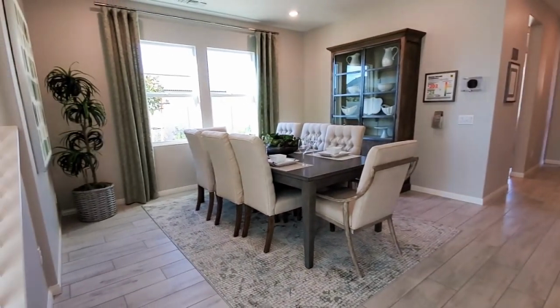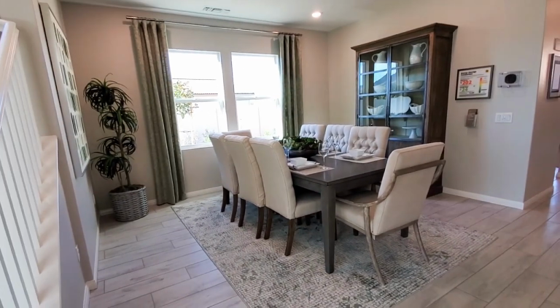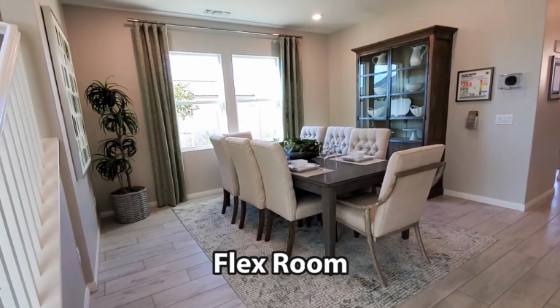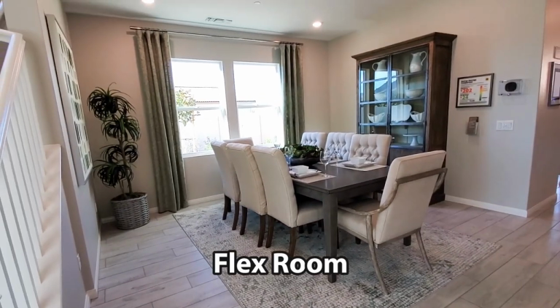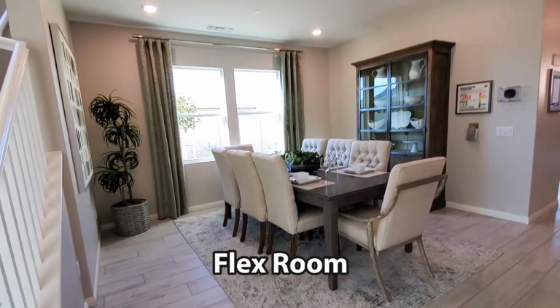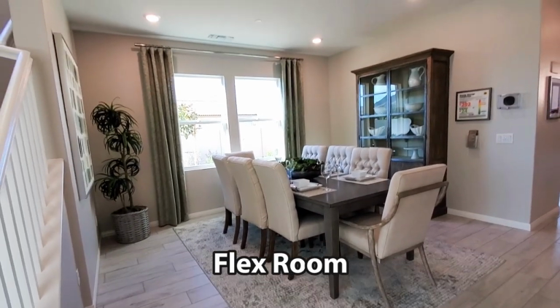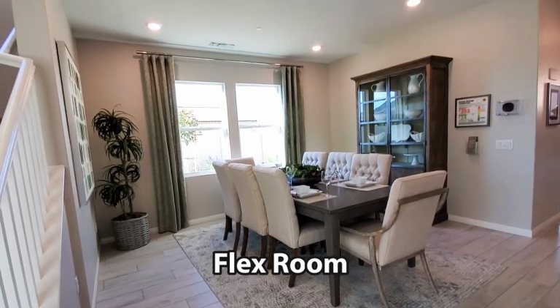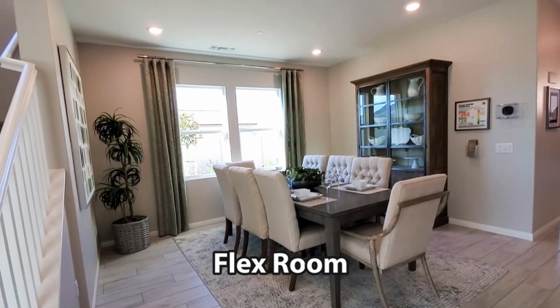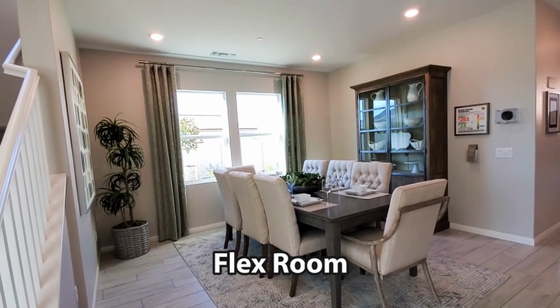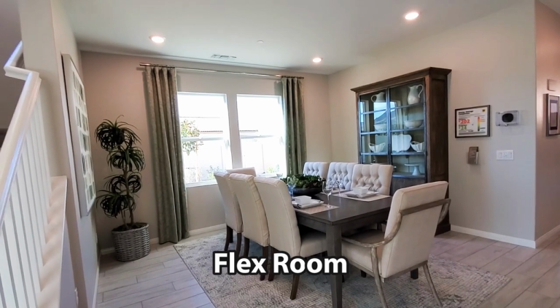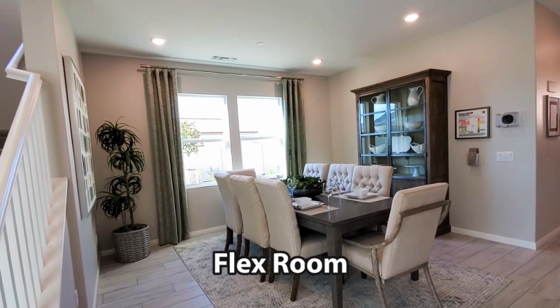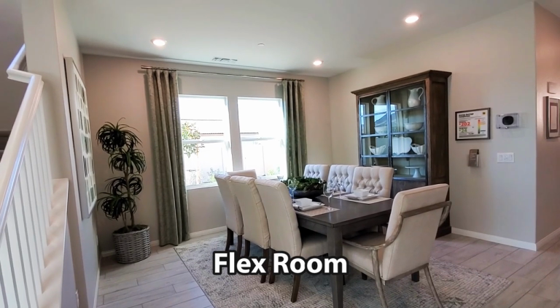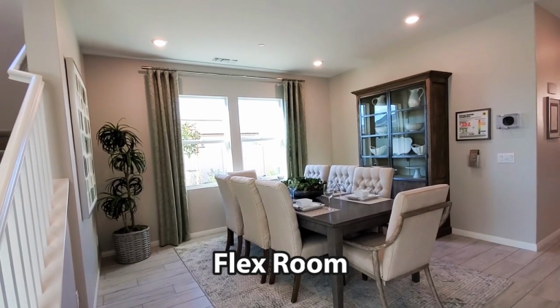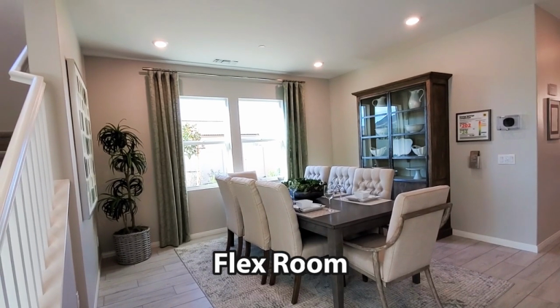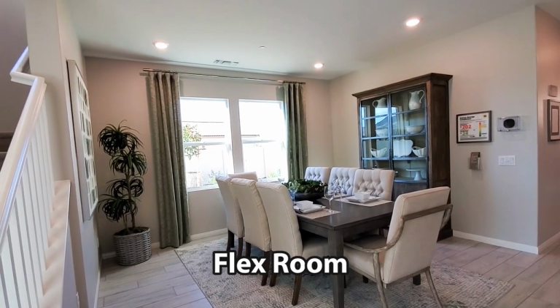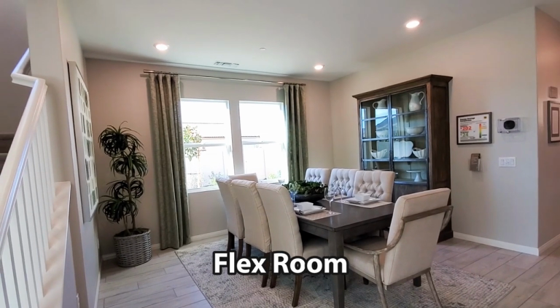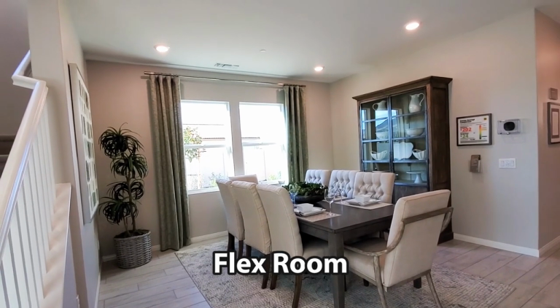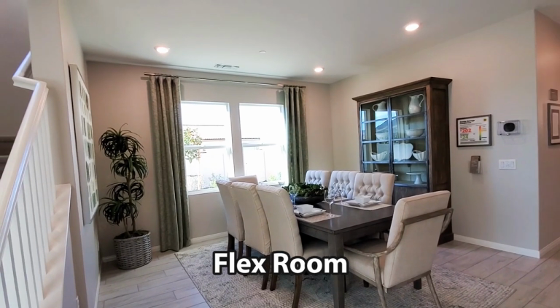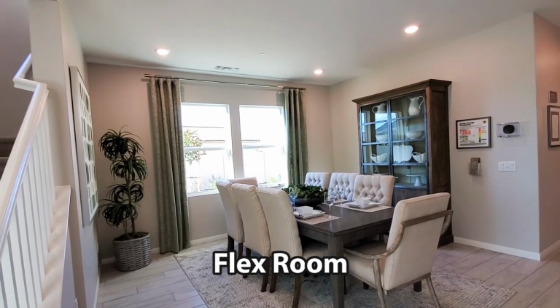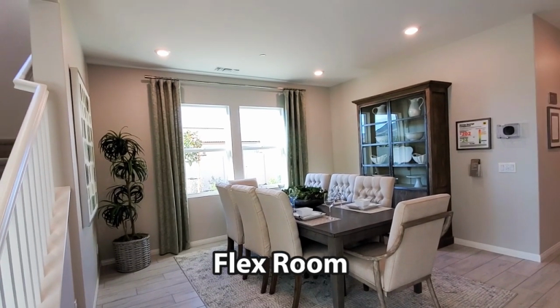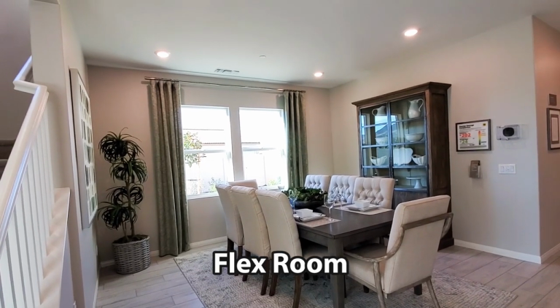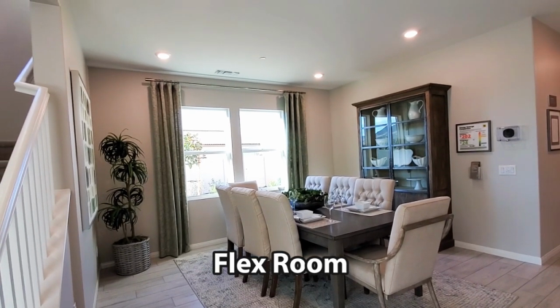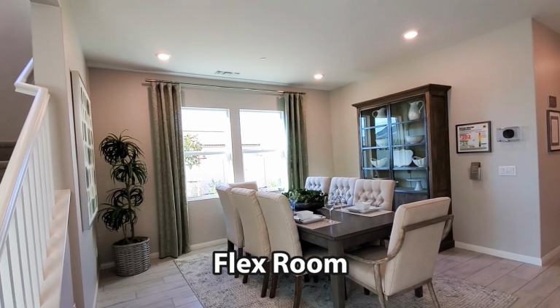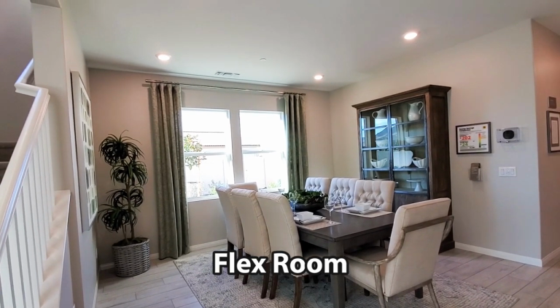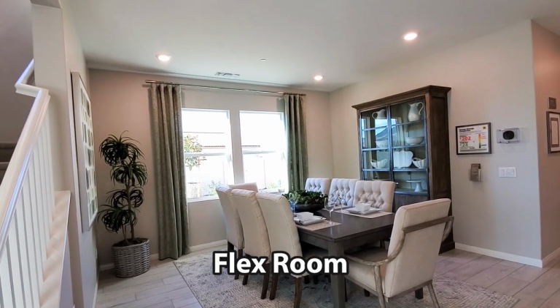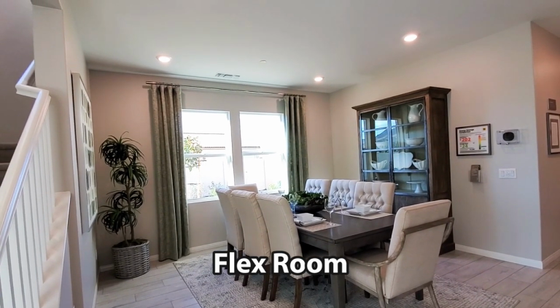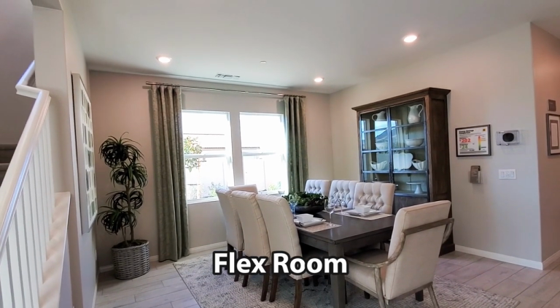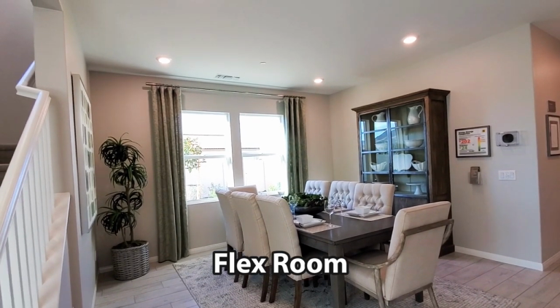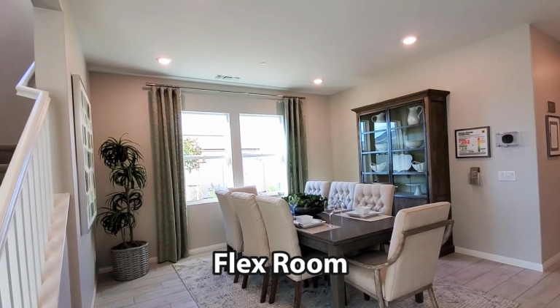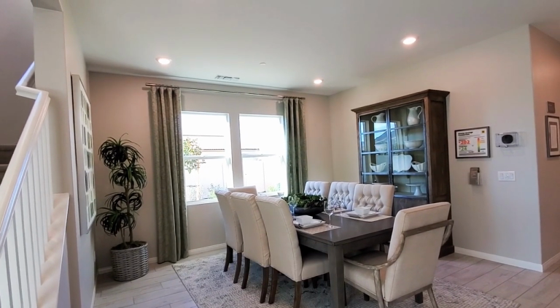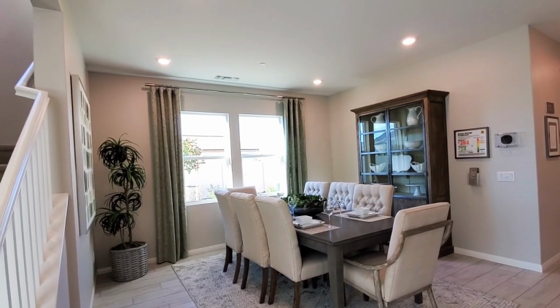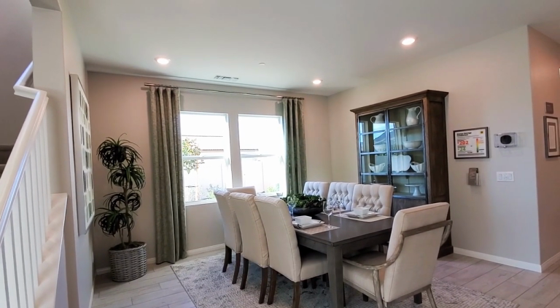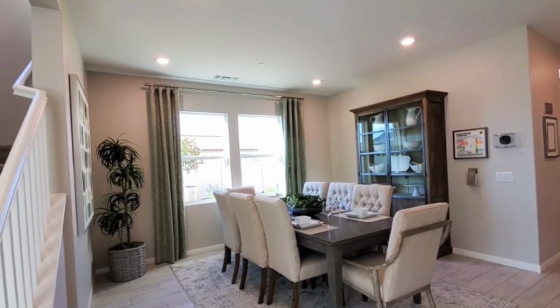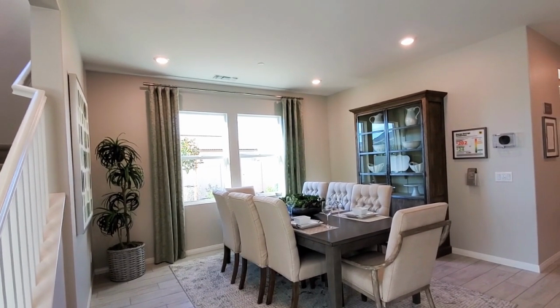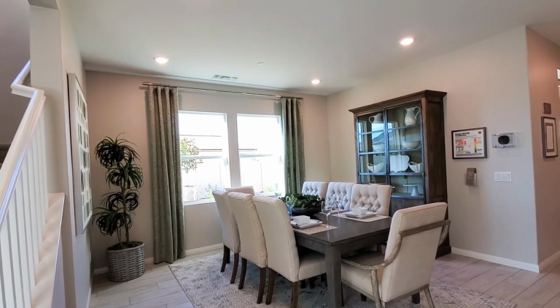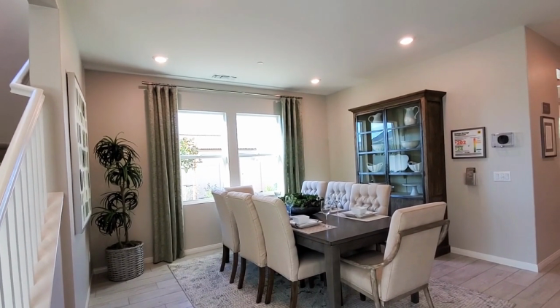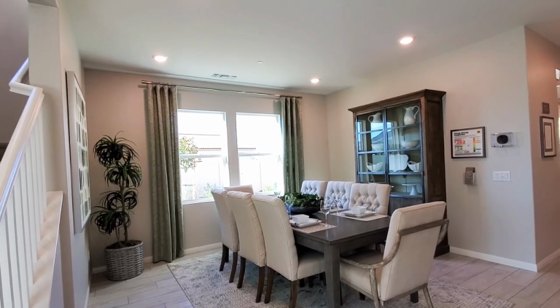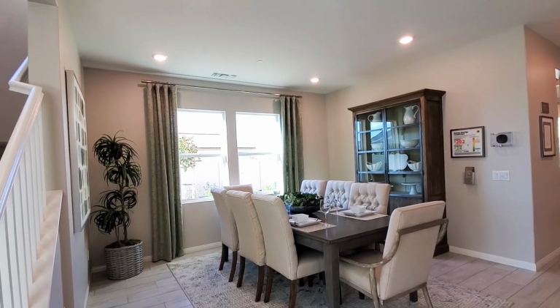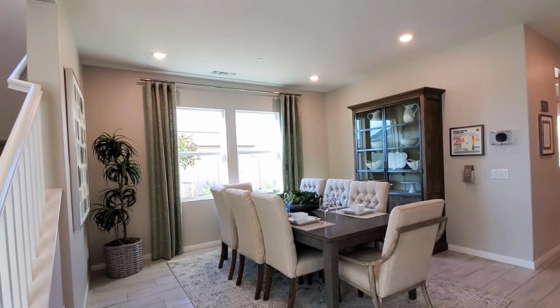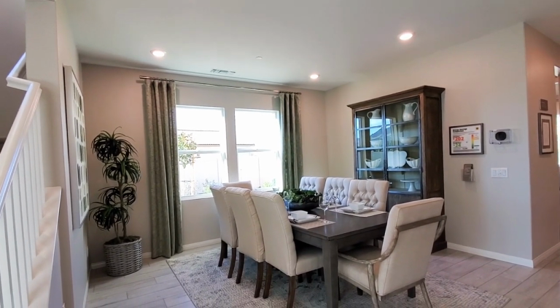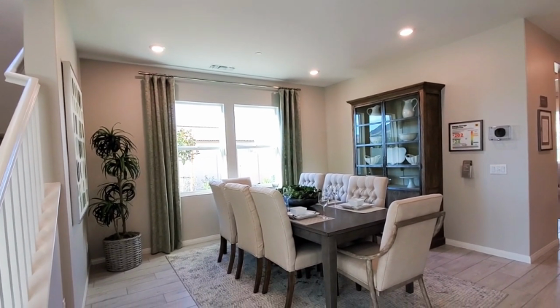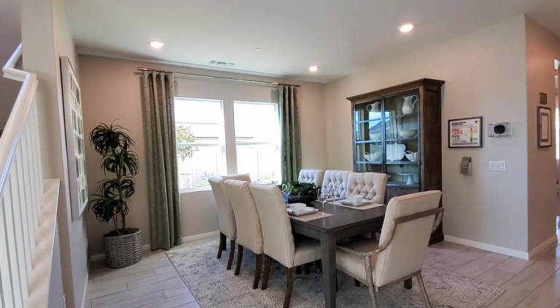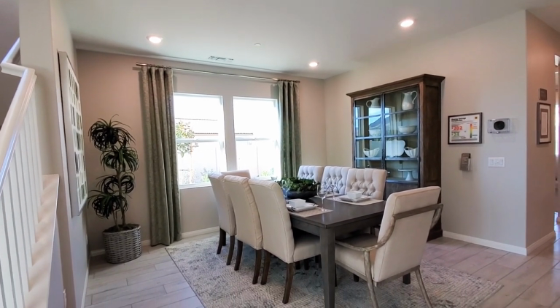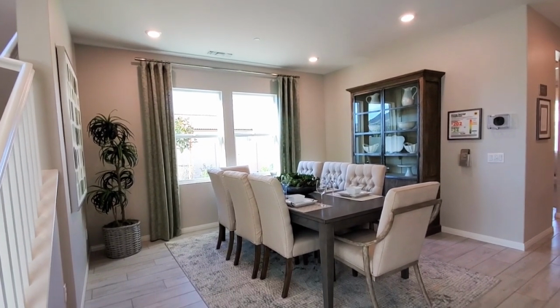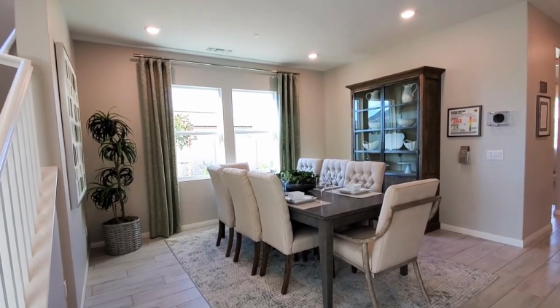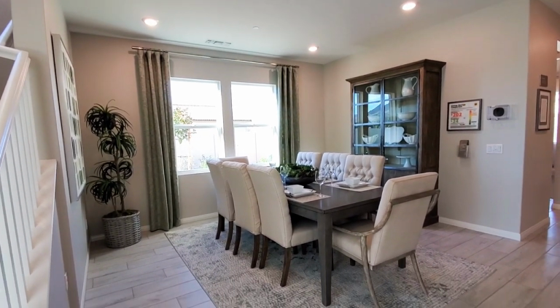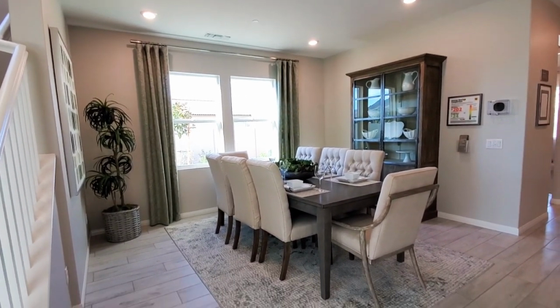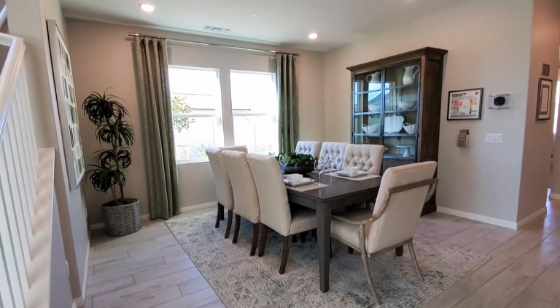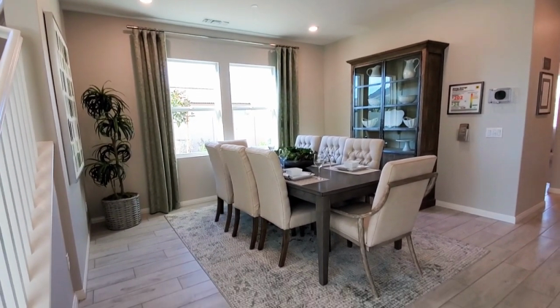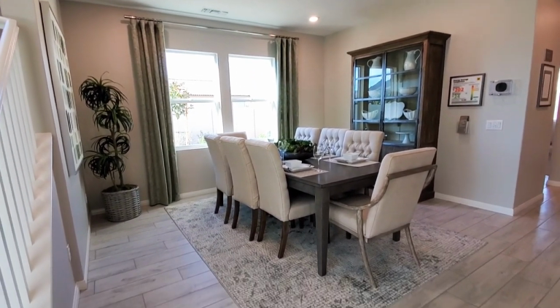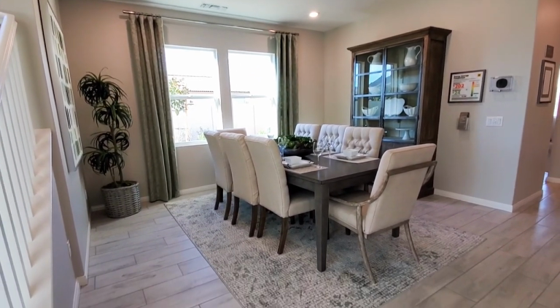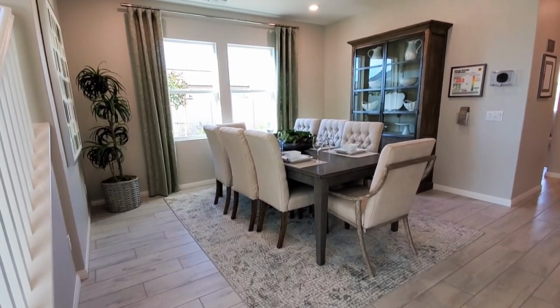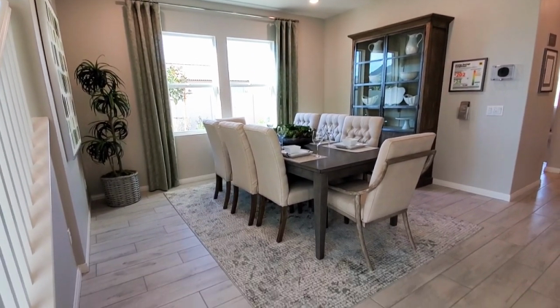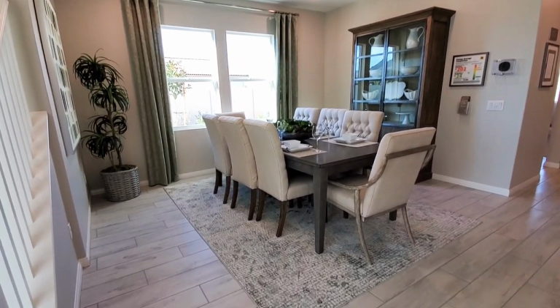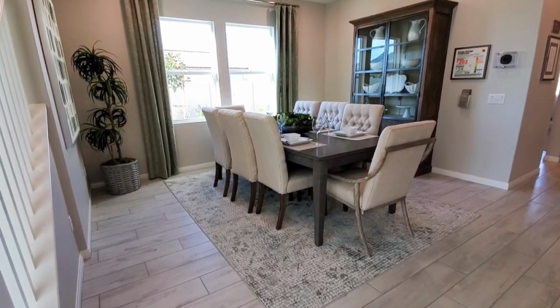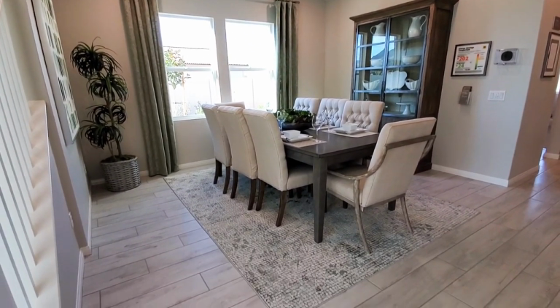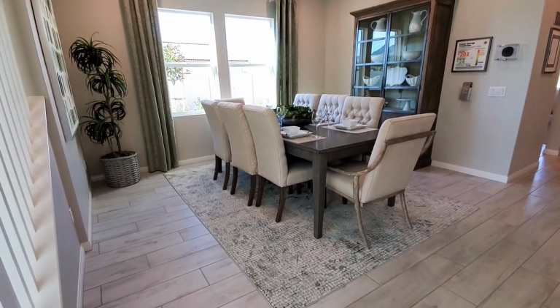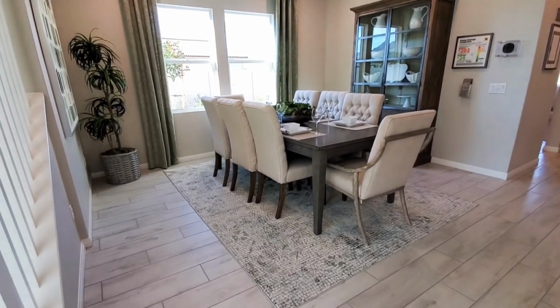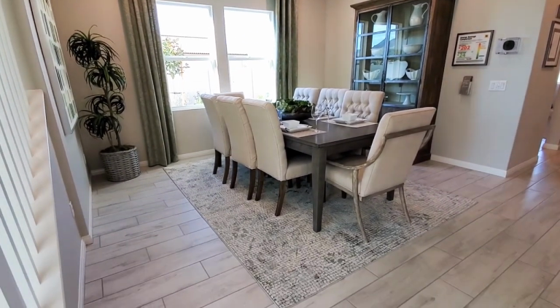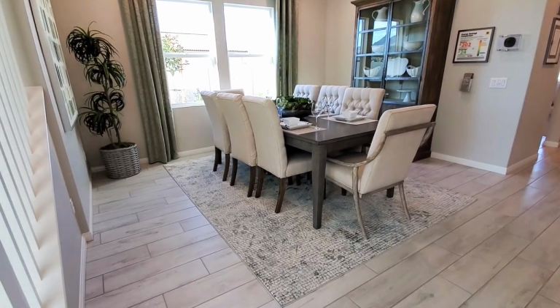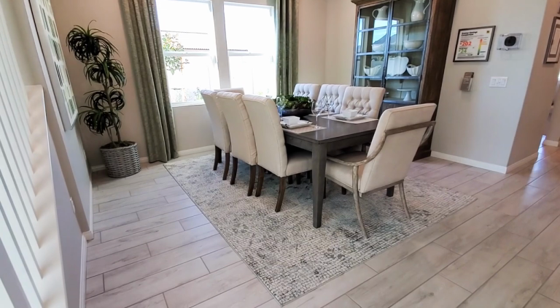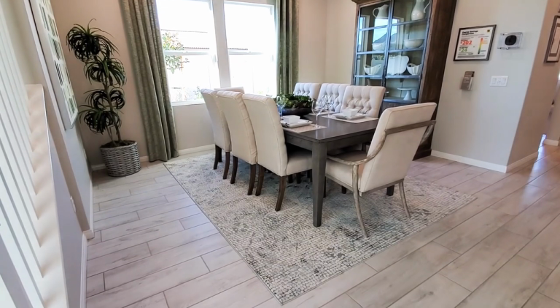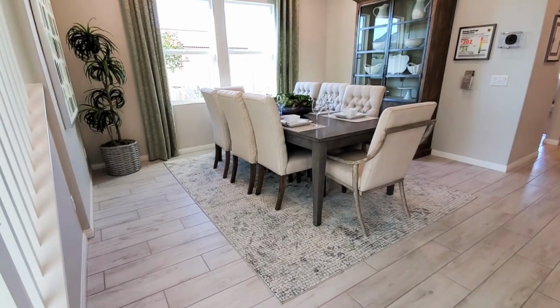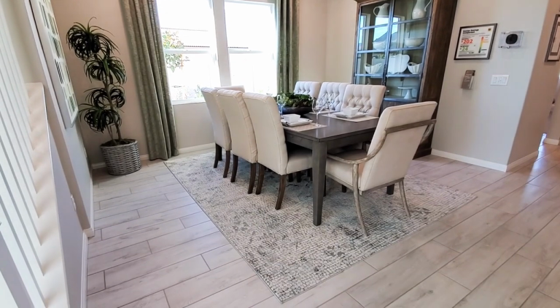The flex room is a versatile area that can be used as a dining room, living room, basically whatever your heart desires.